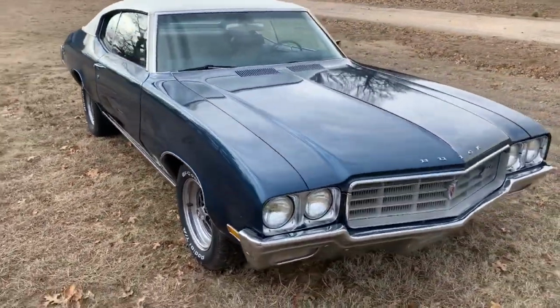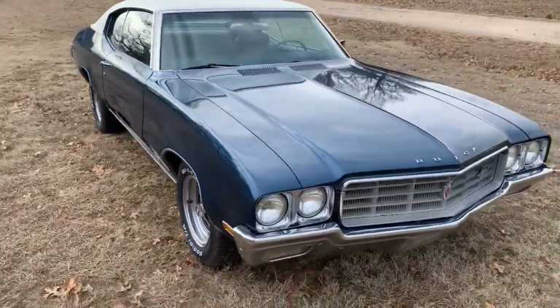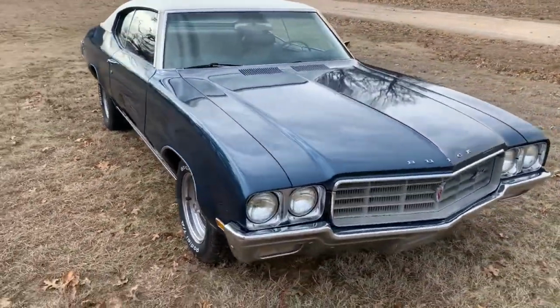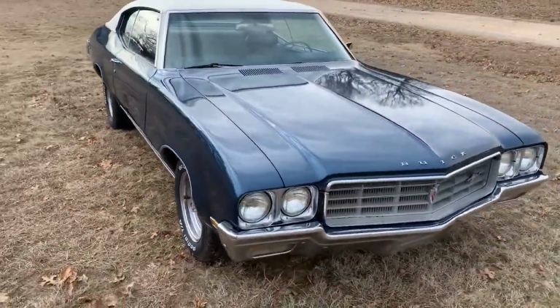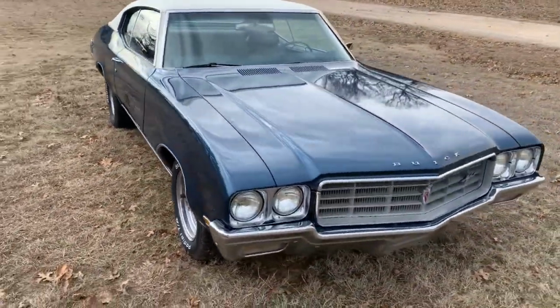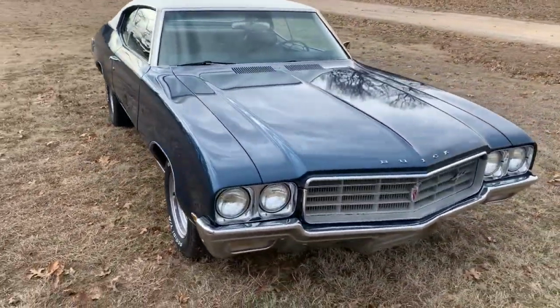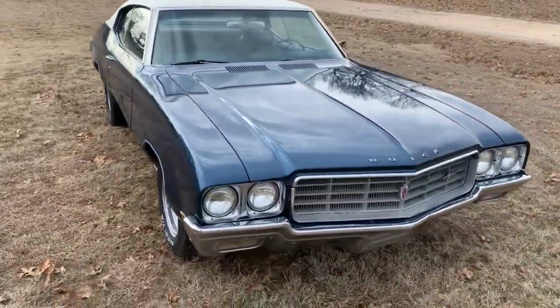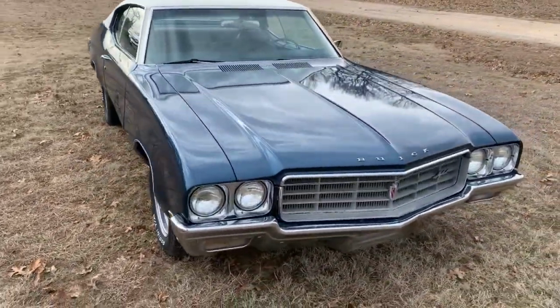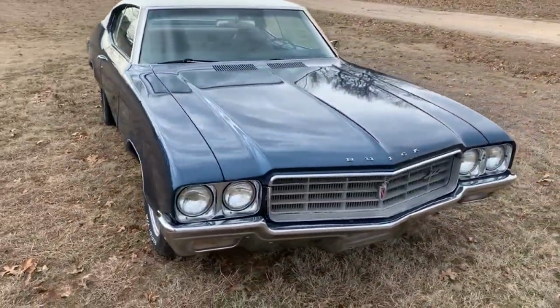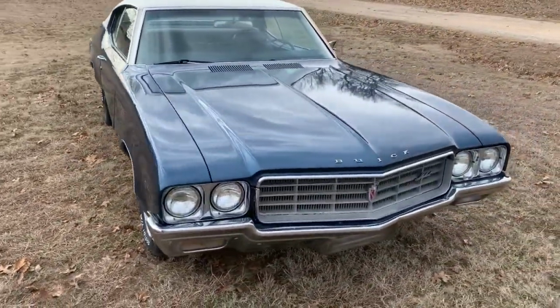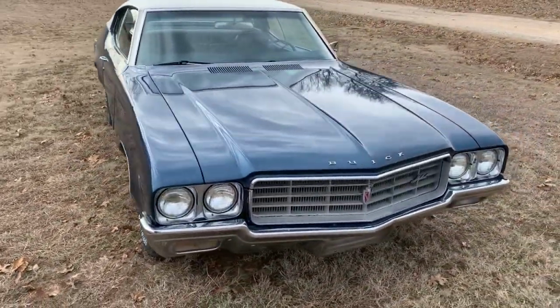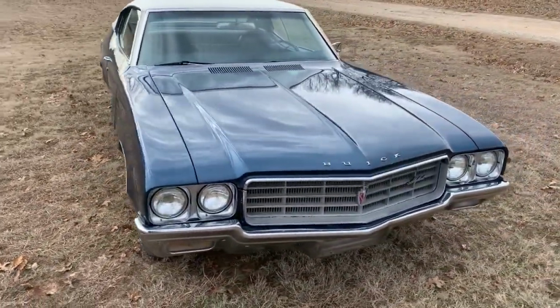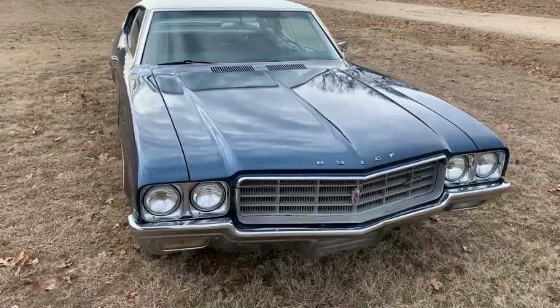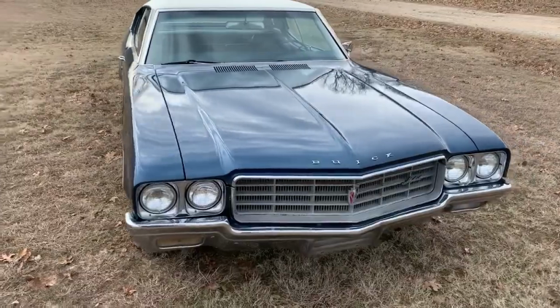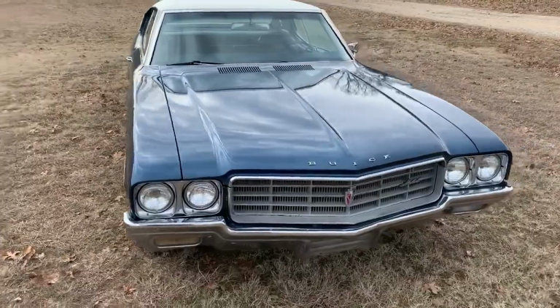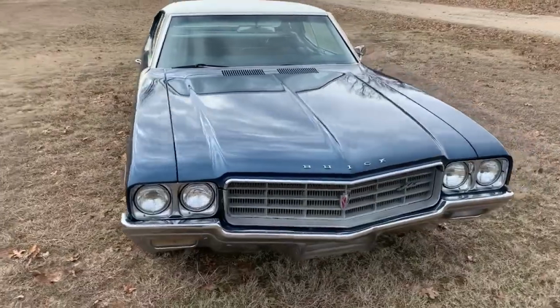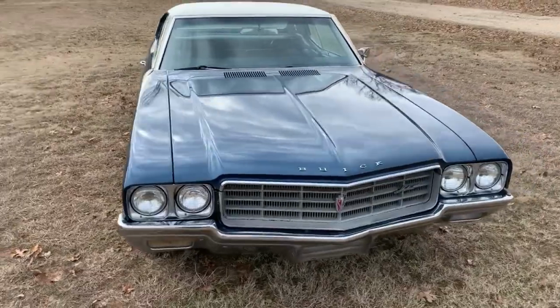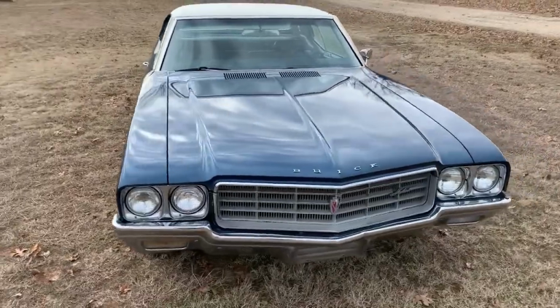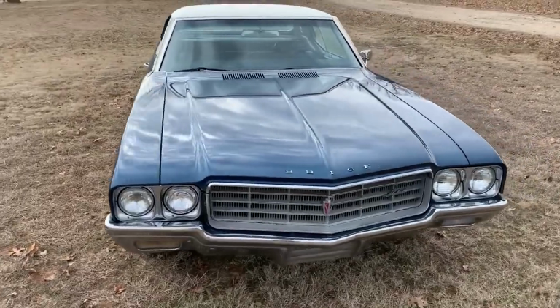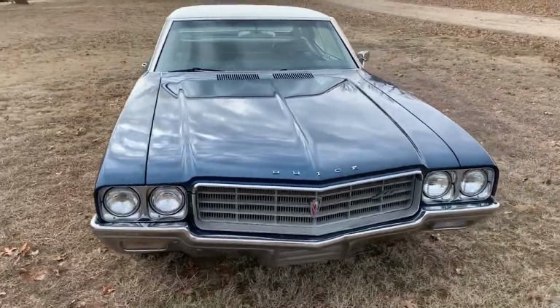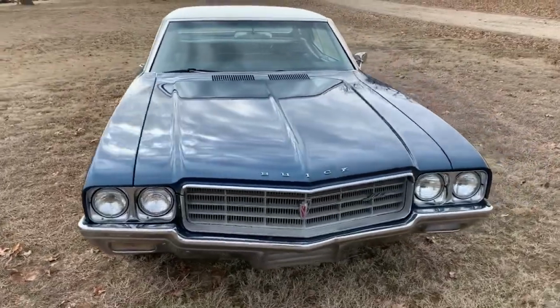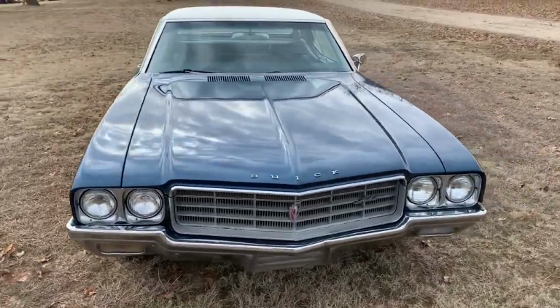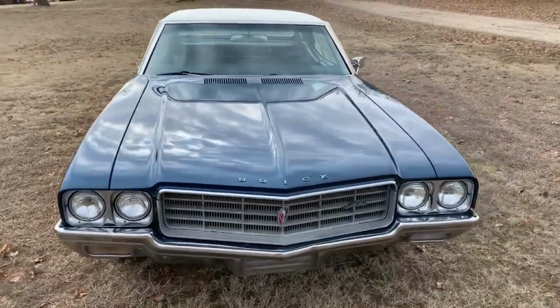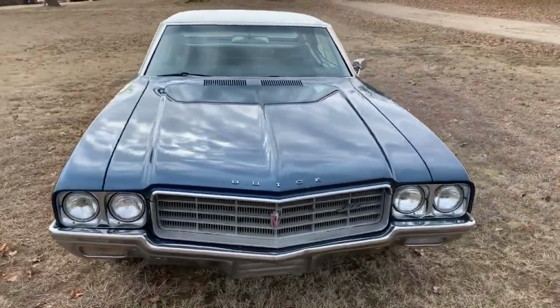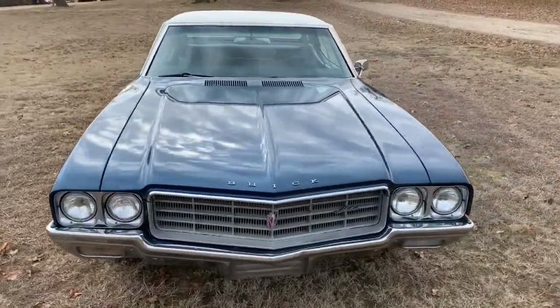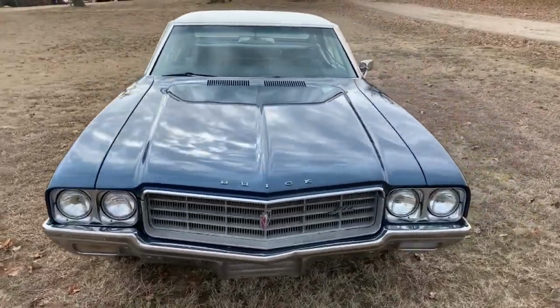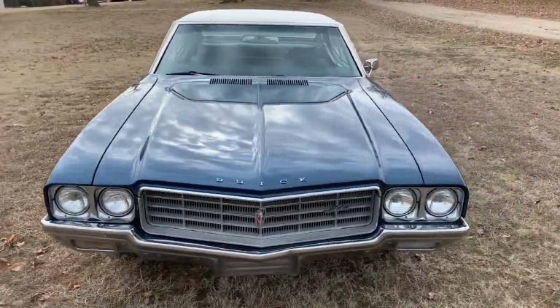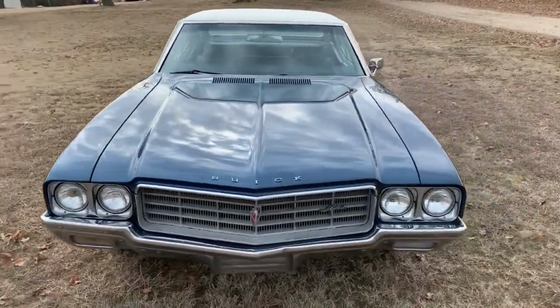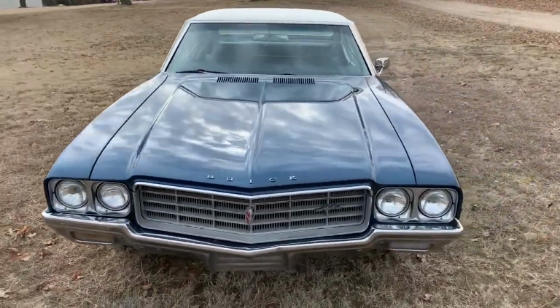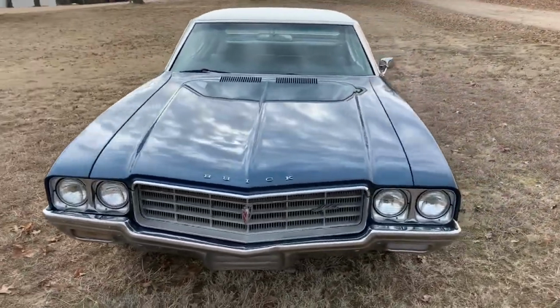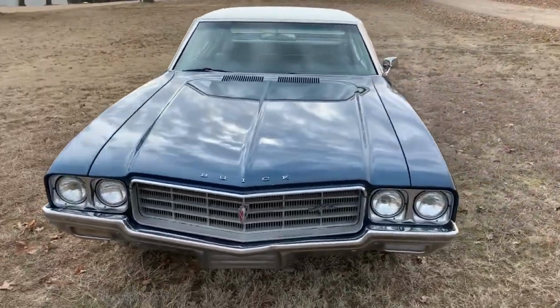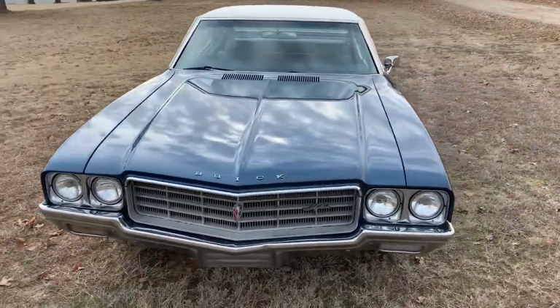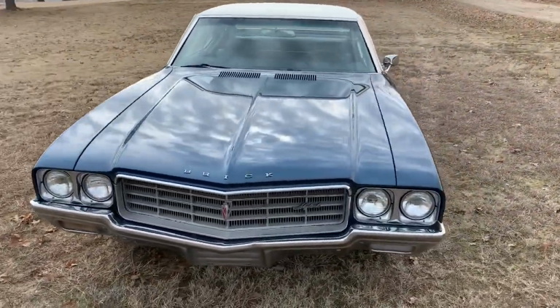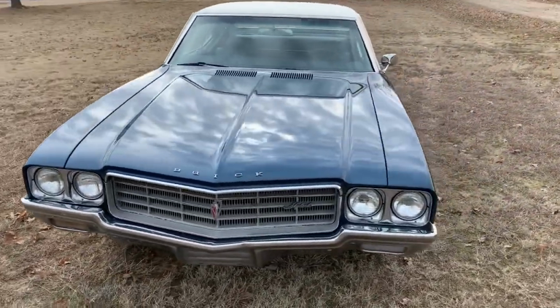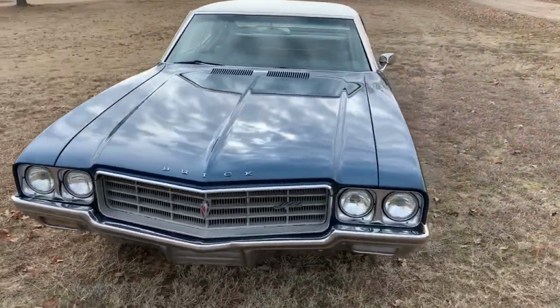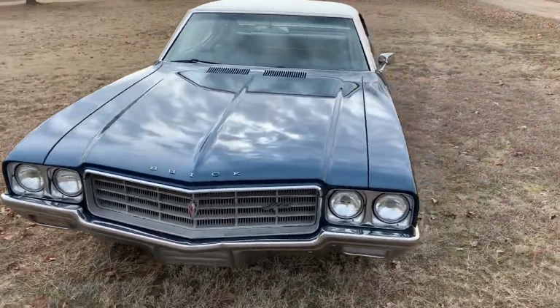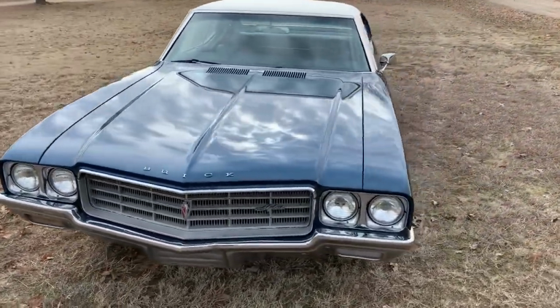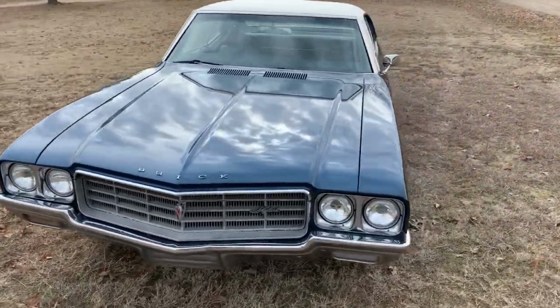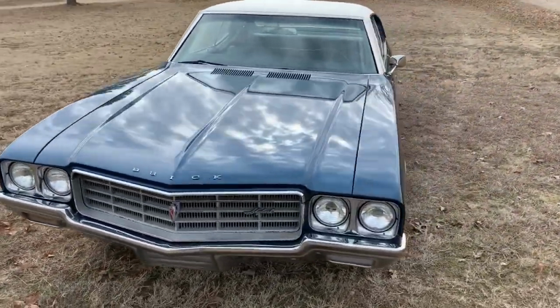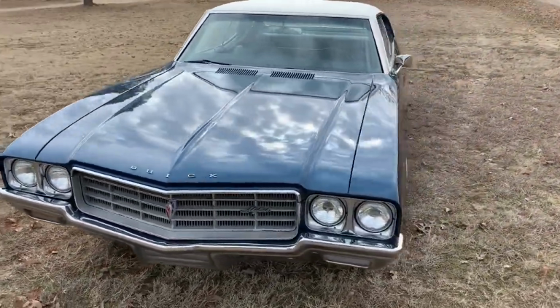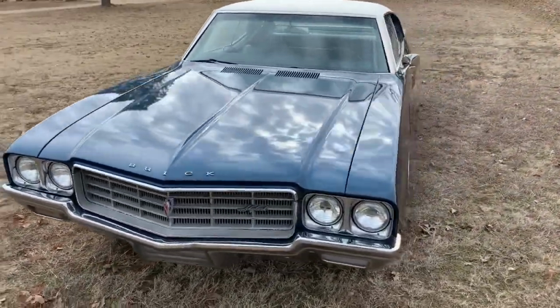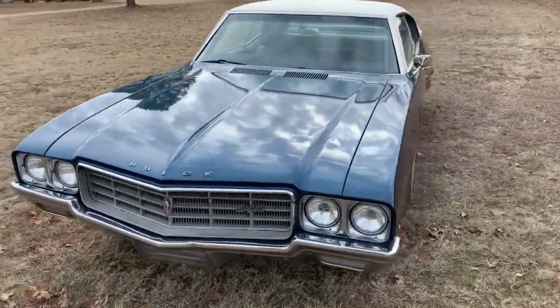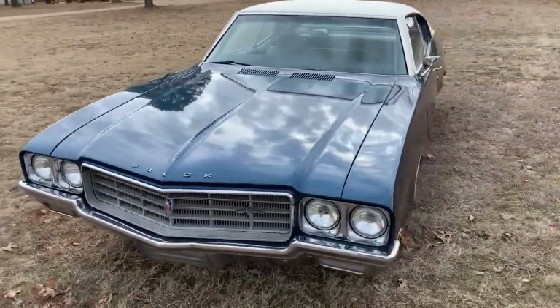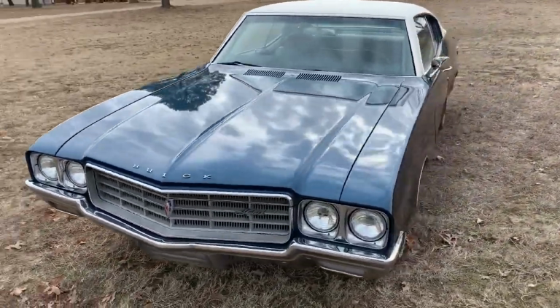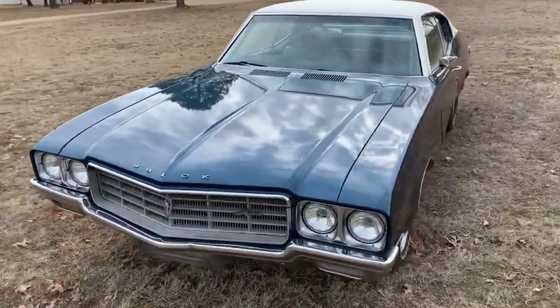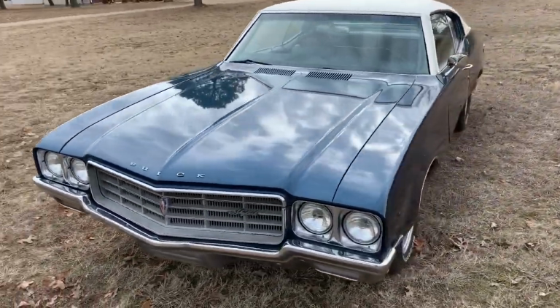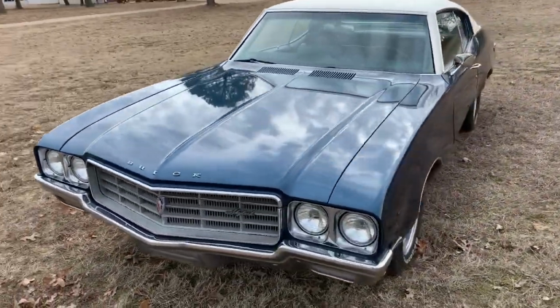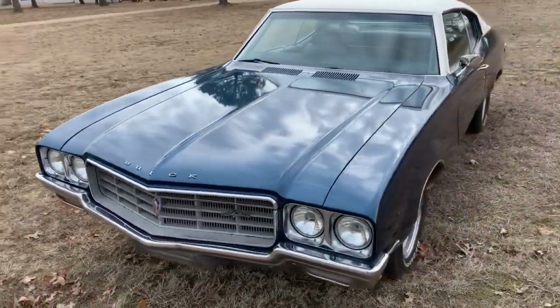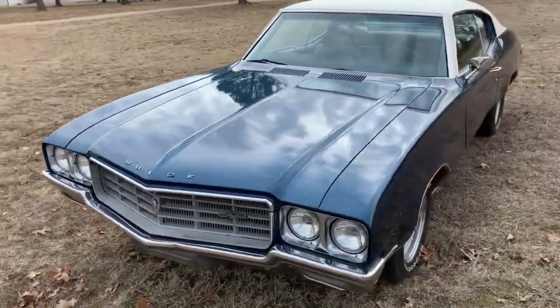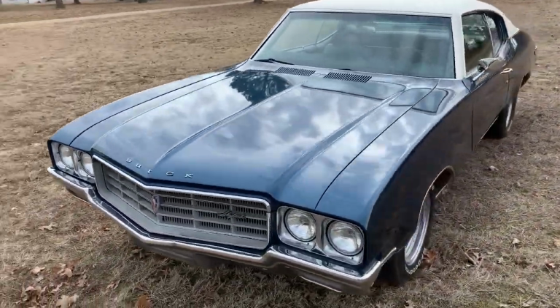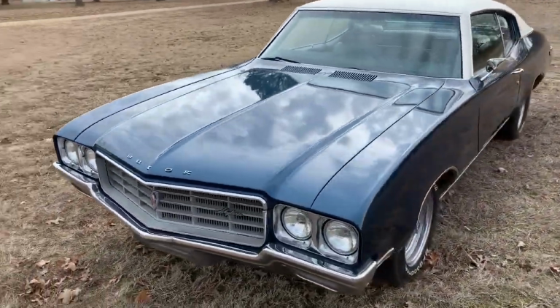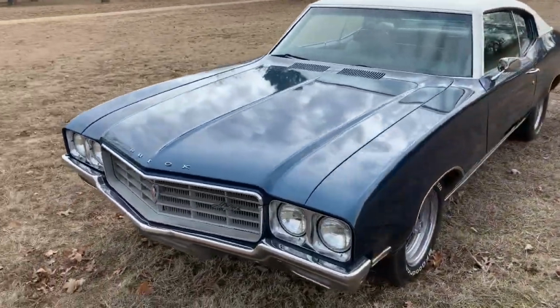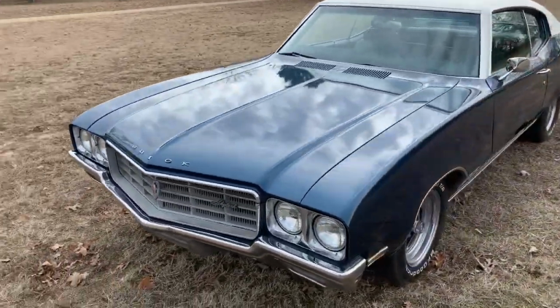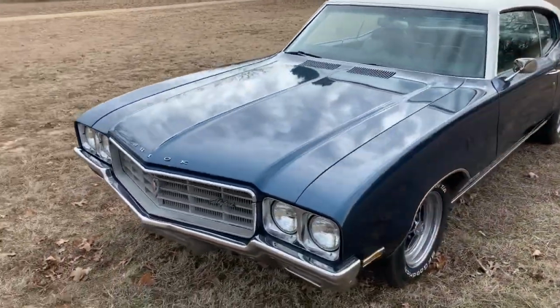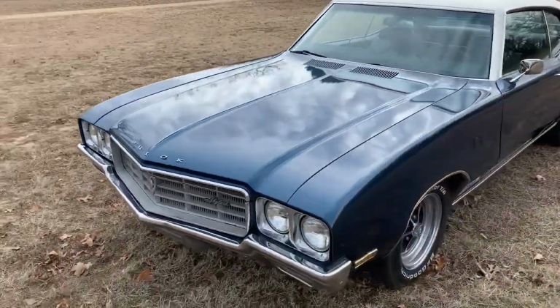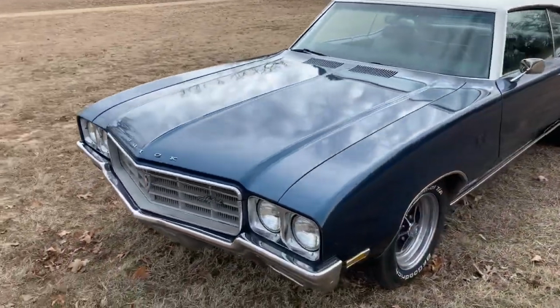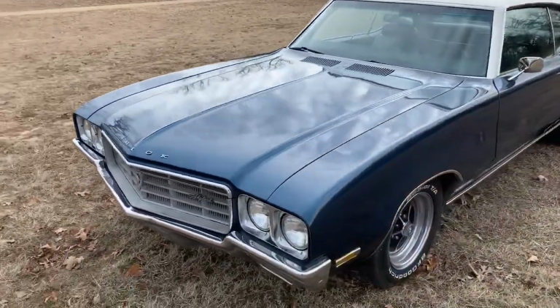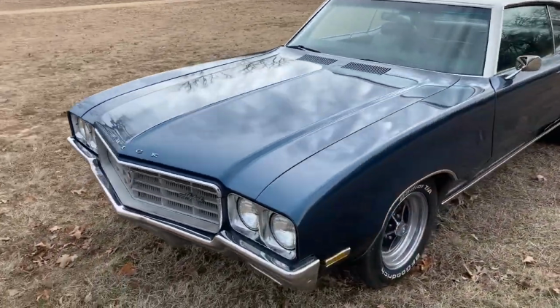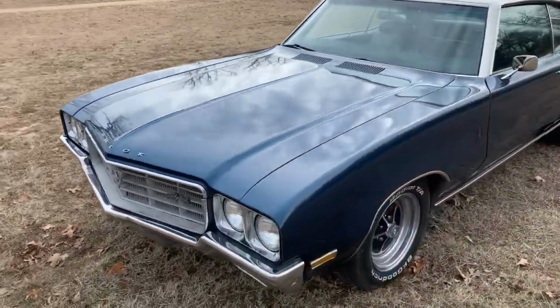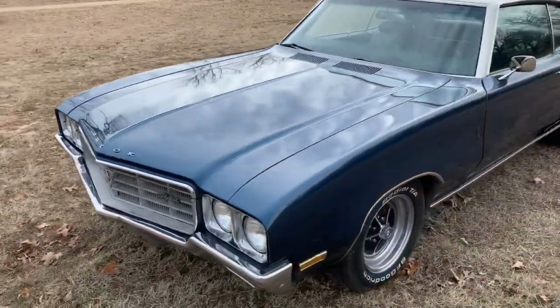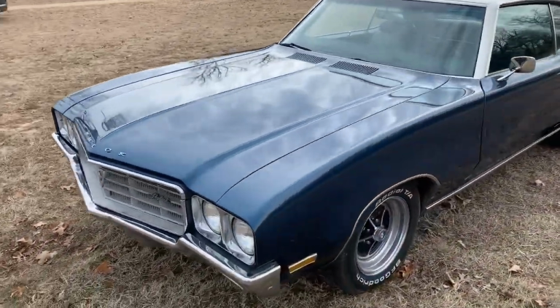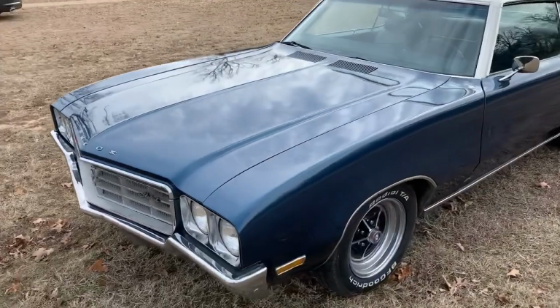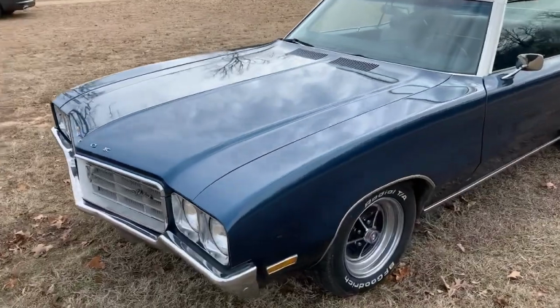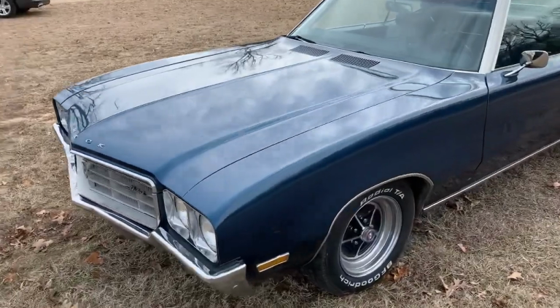It shows 9,000 miles on the odometer, so it's been rolled over for sure — so it's 109,000 on the odometer.